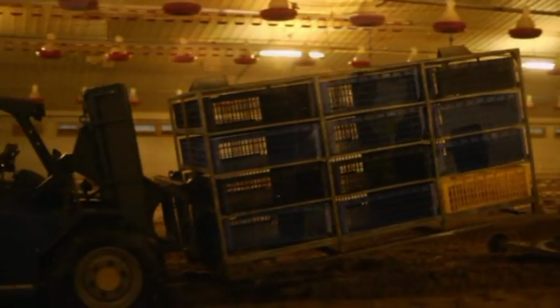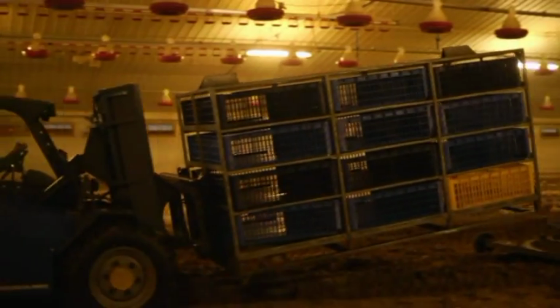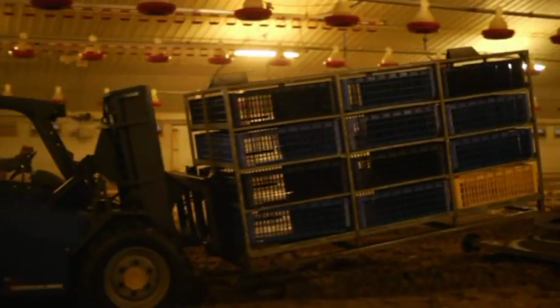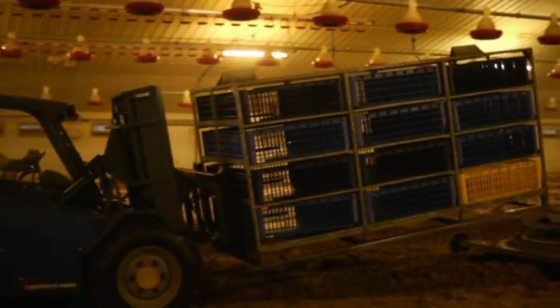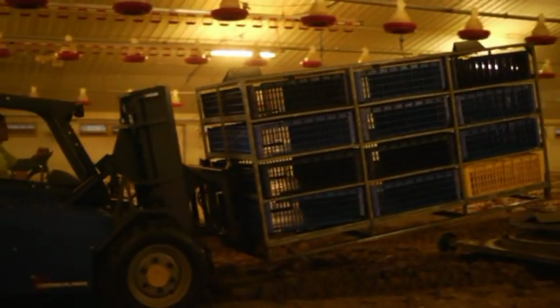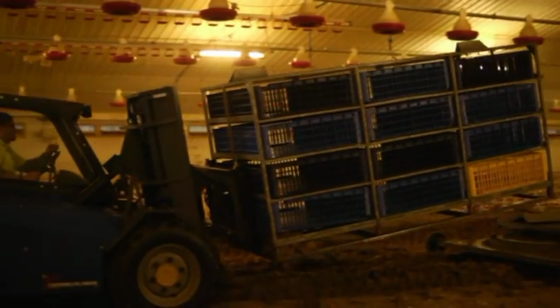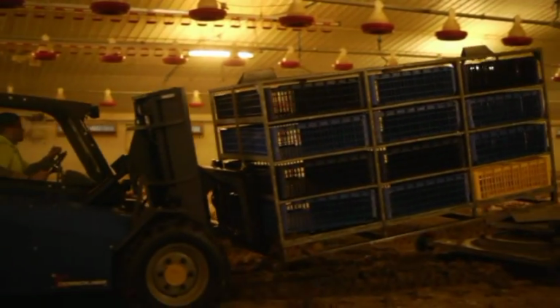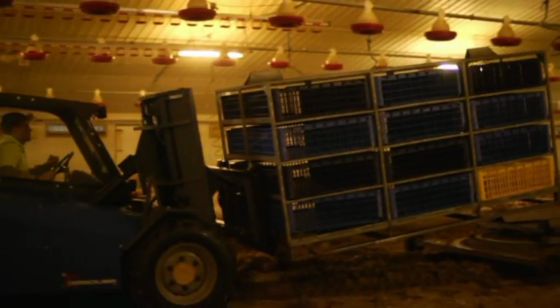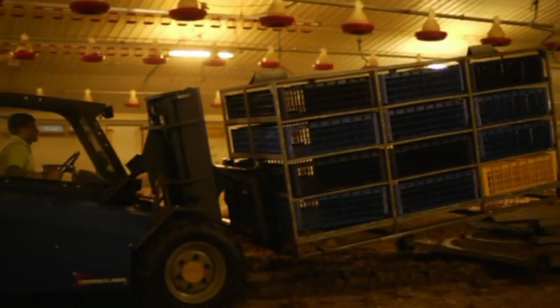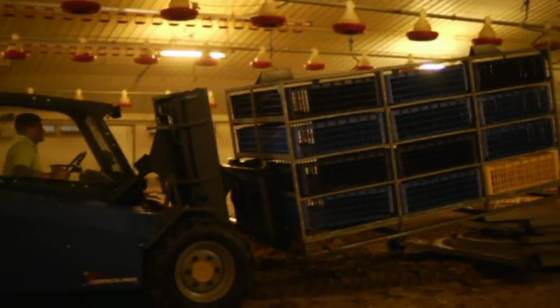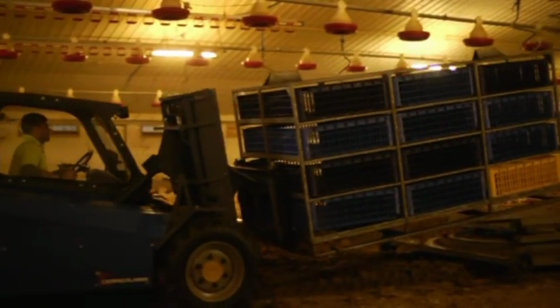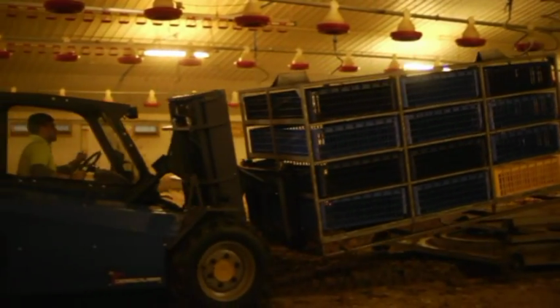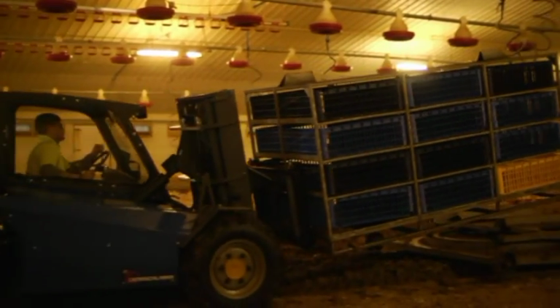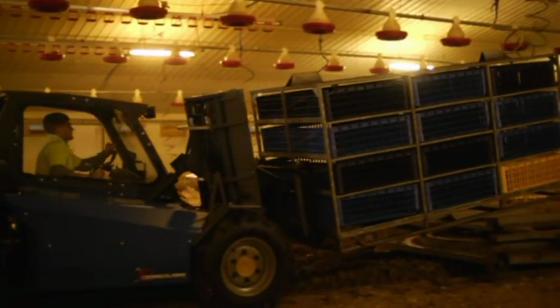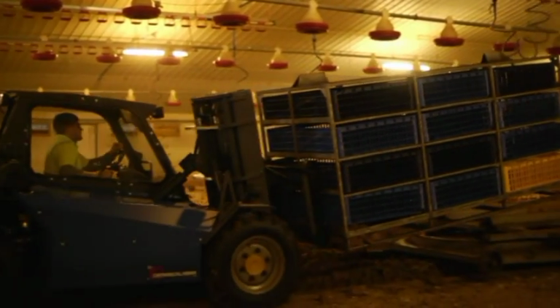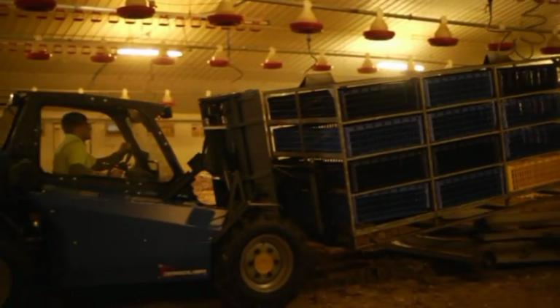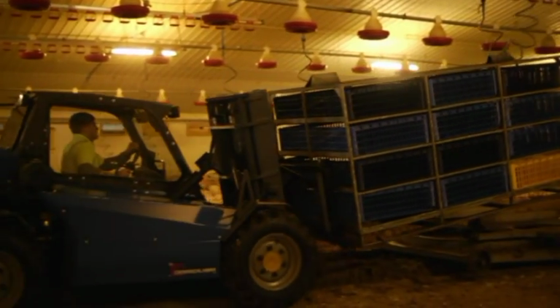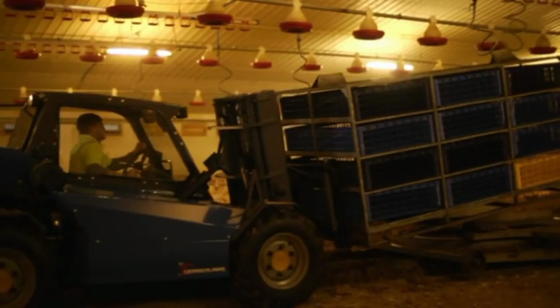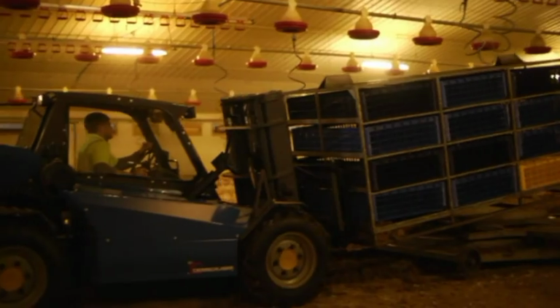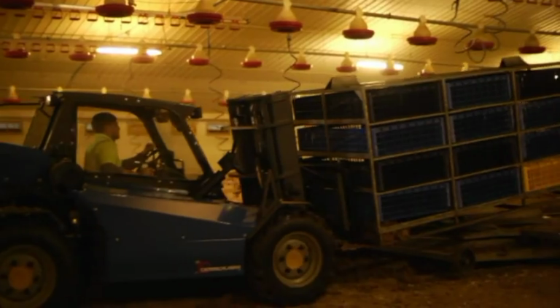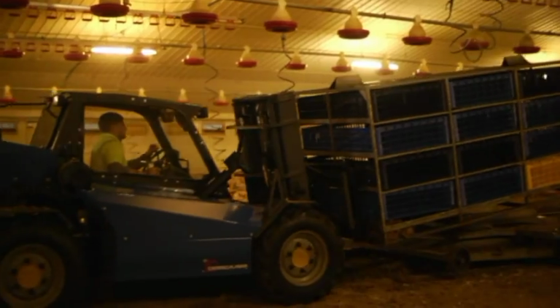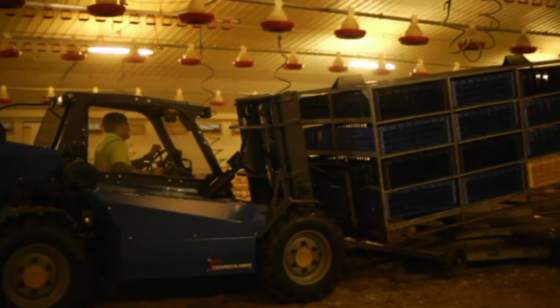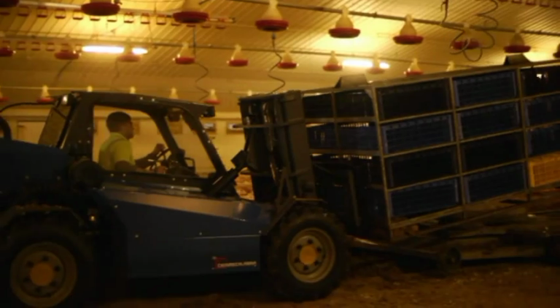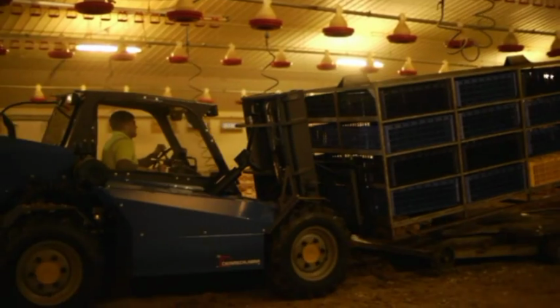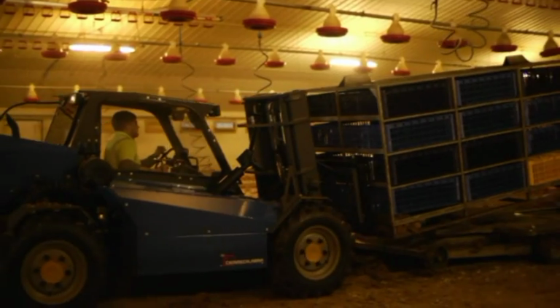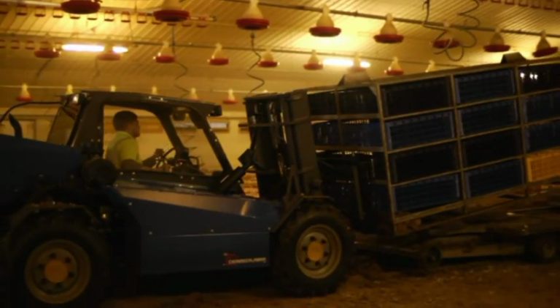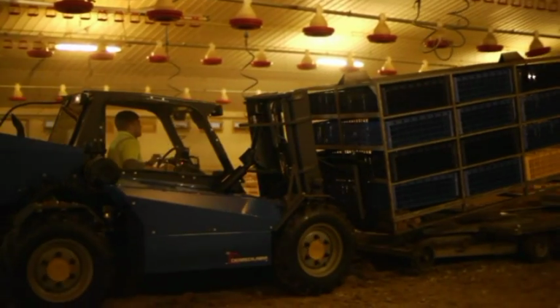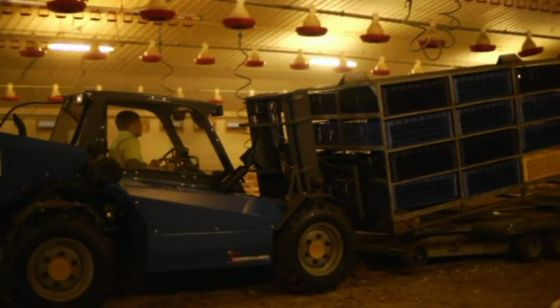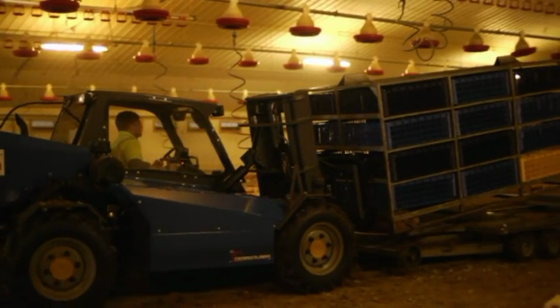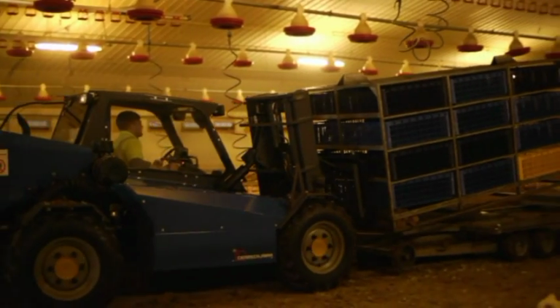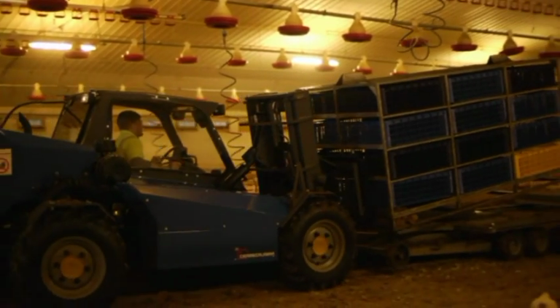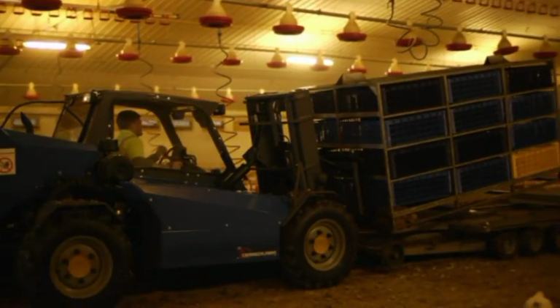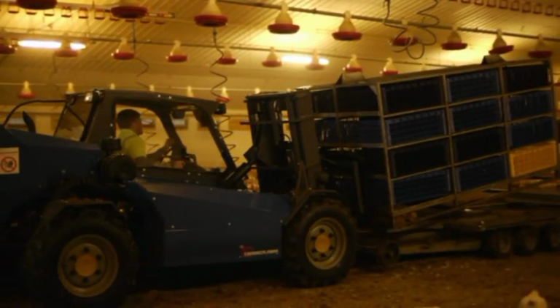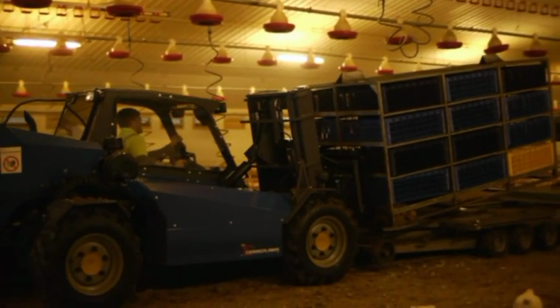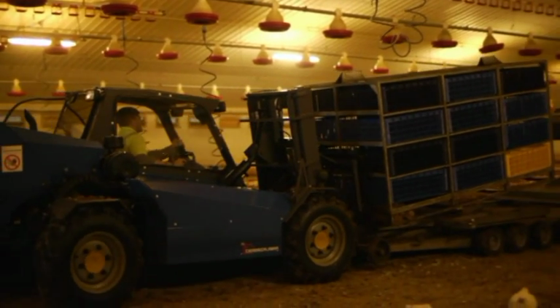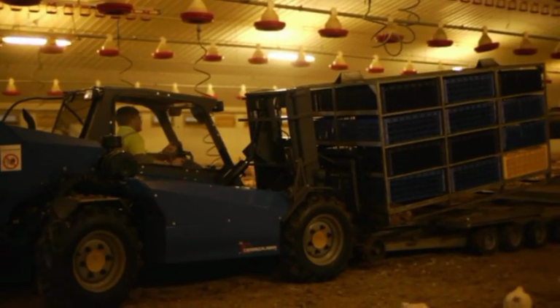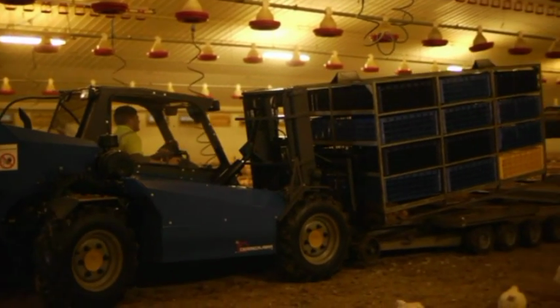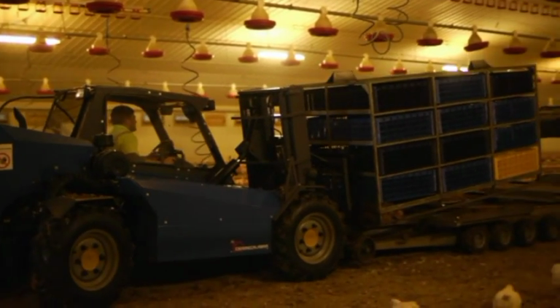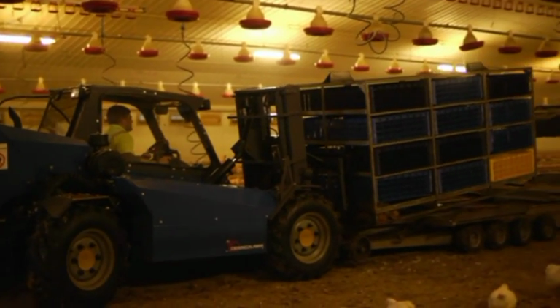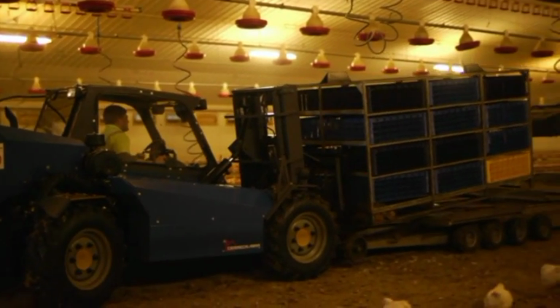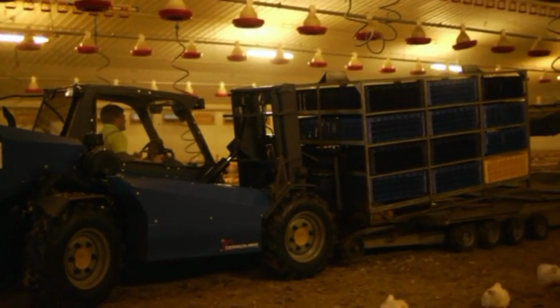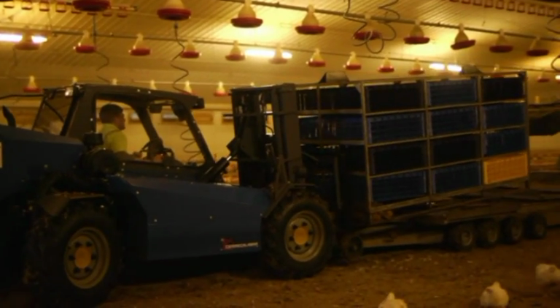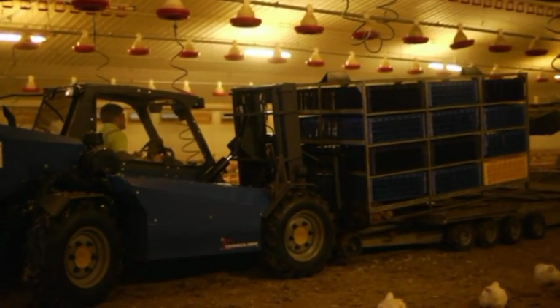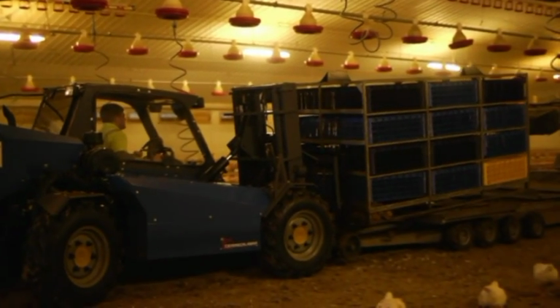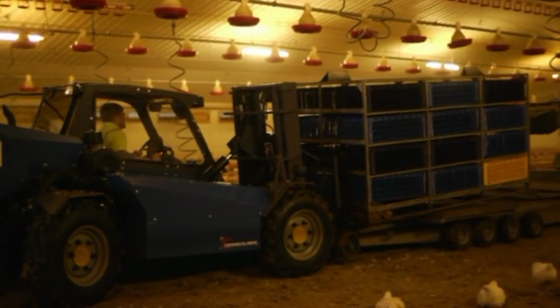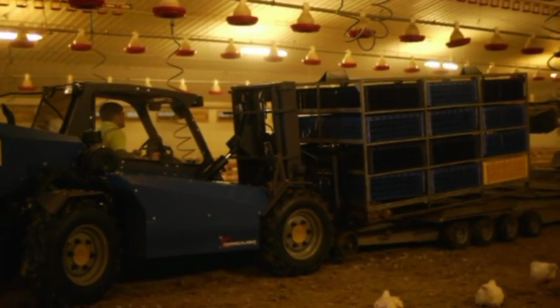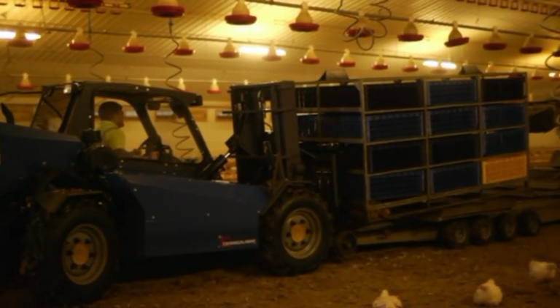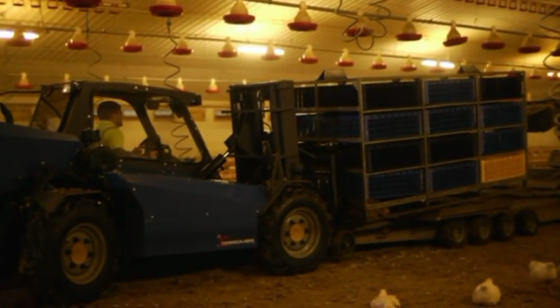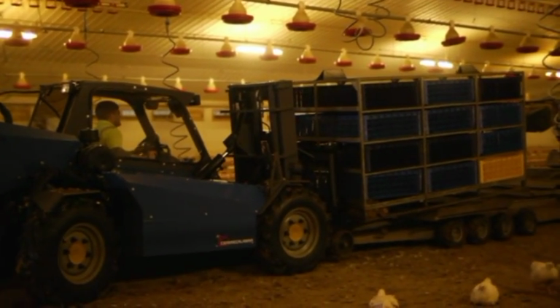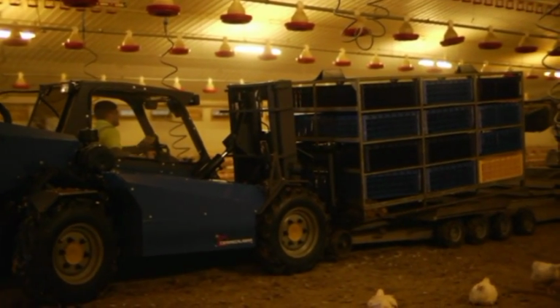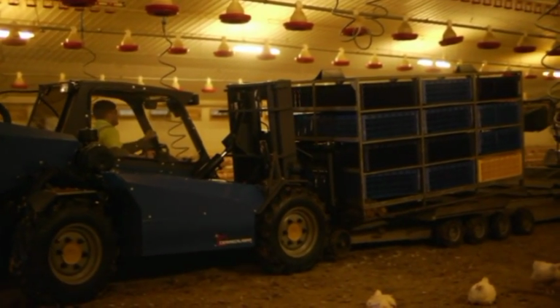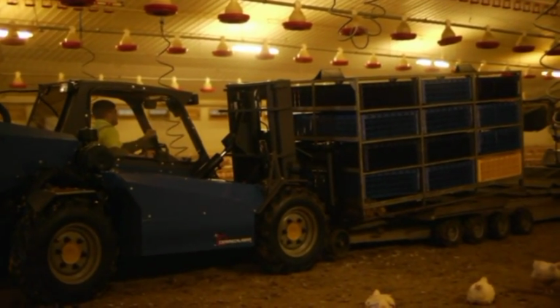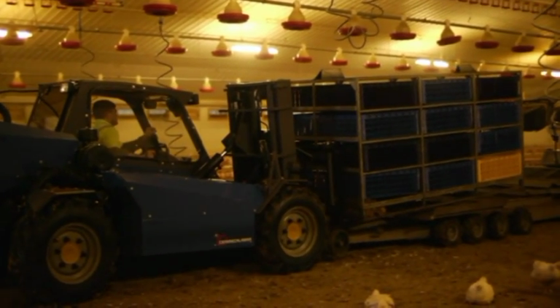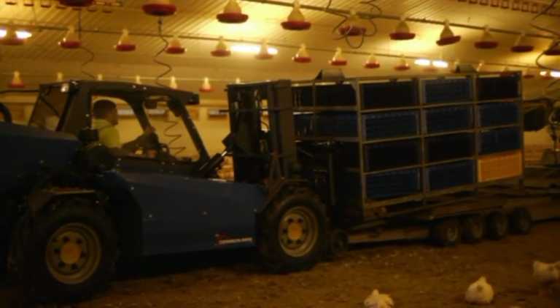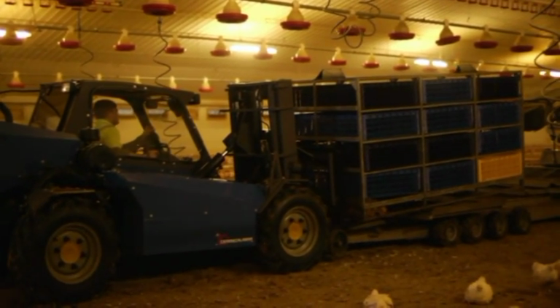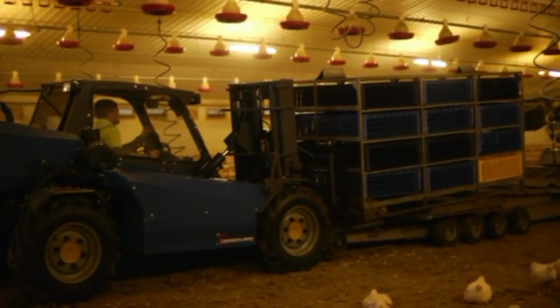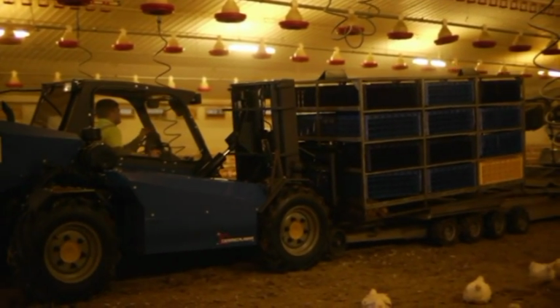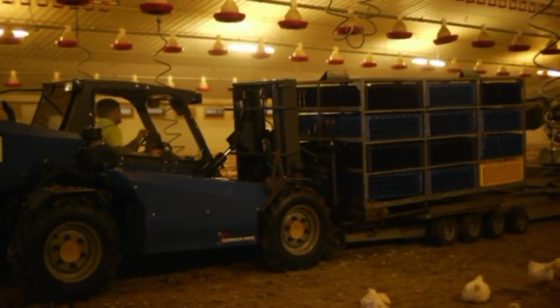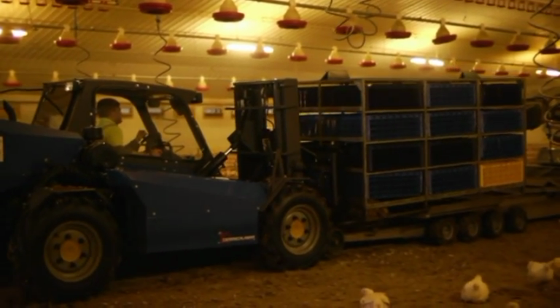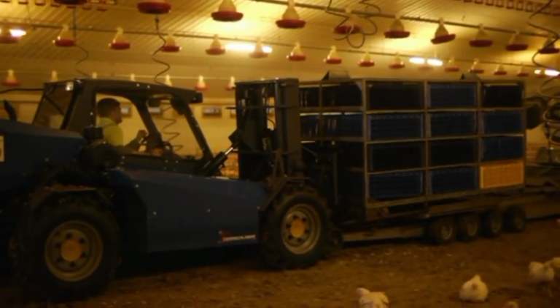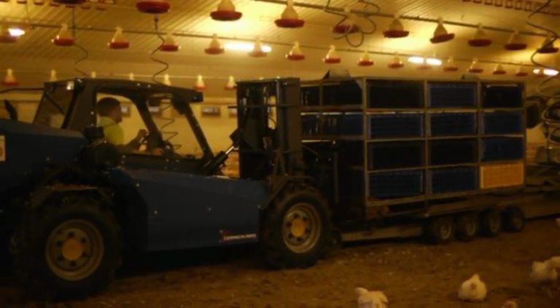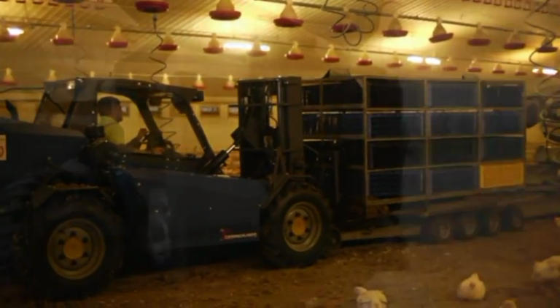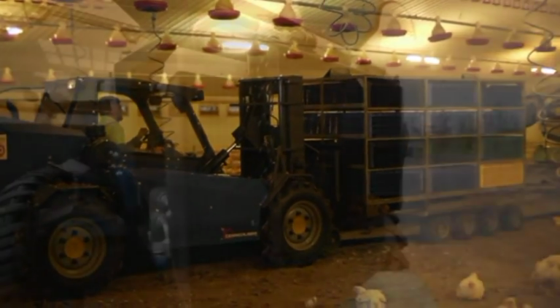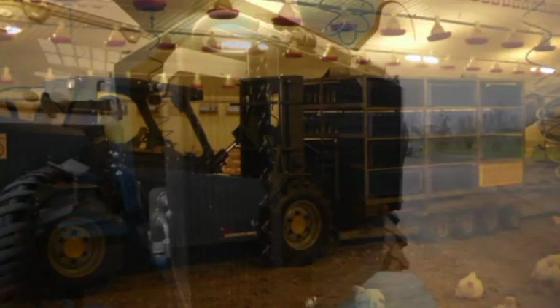Together with the precision of the forklift movements, damage to modules and trucks is reduced and safety is optimised.